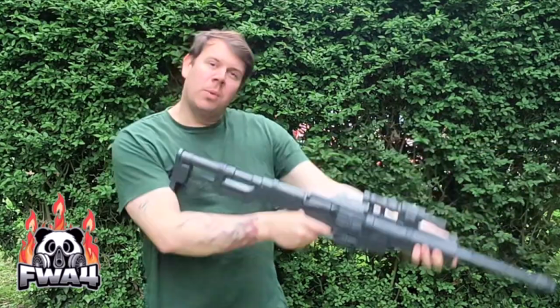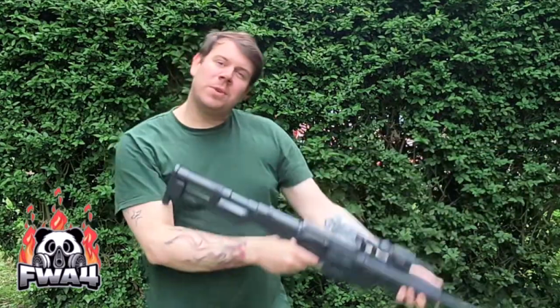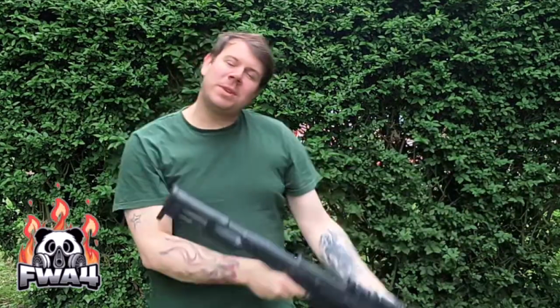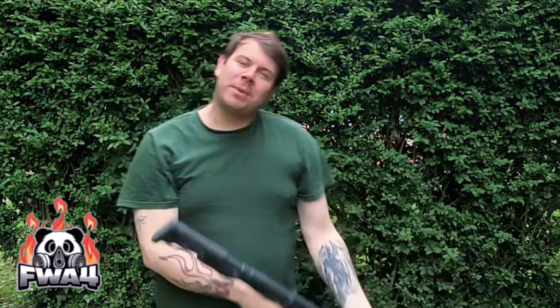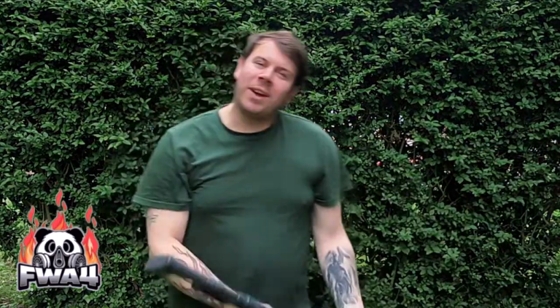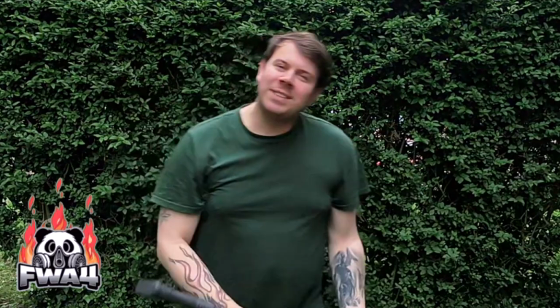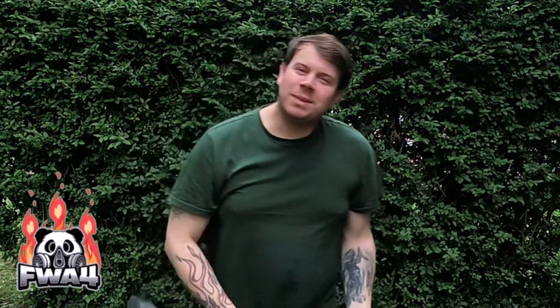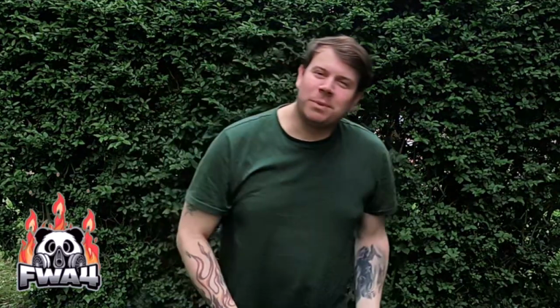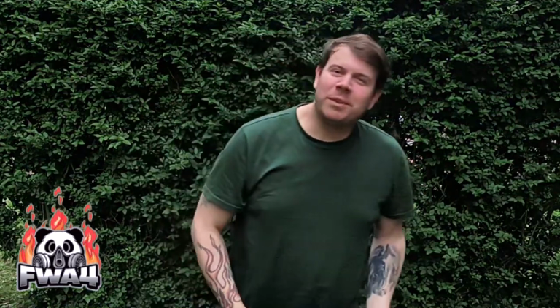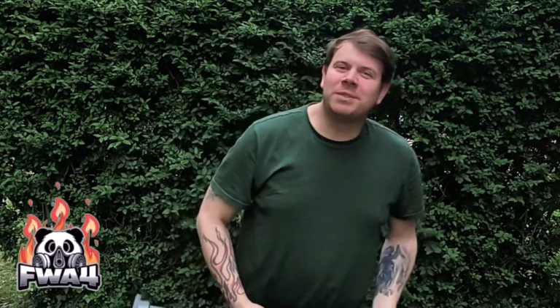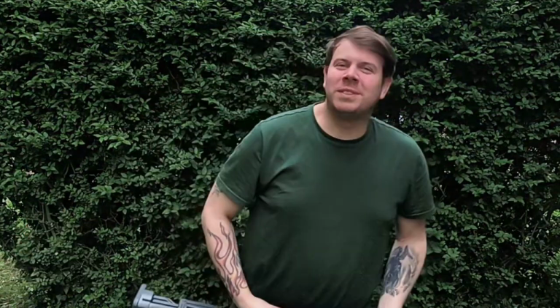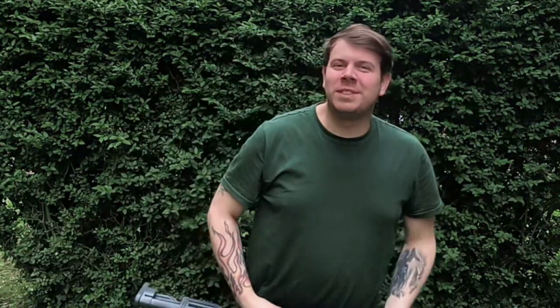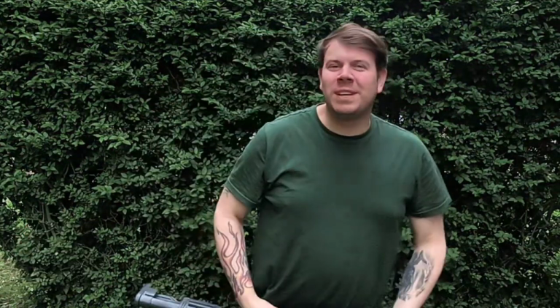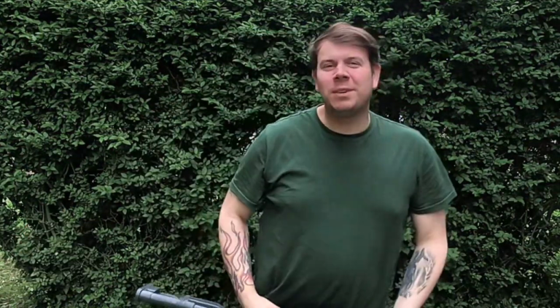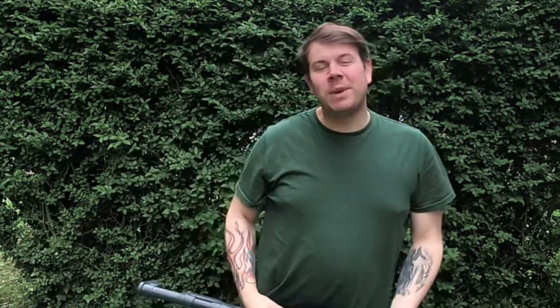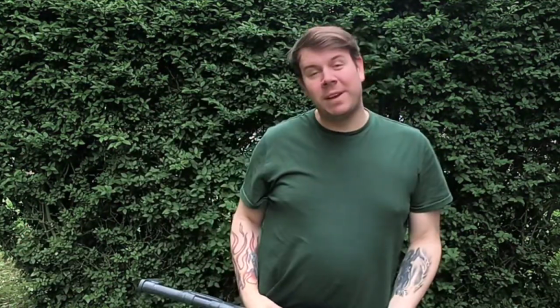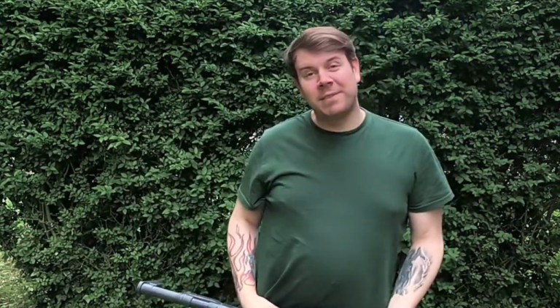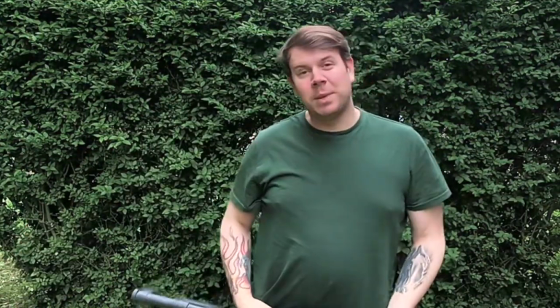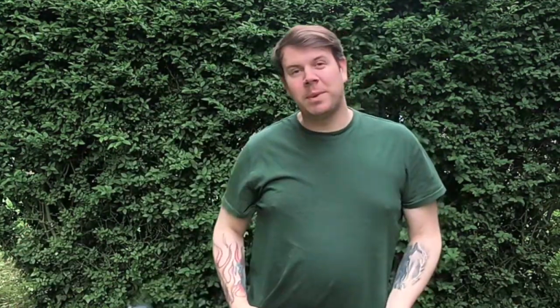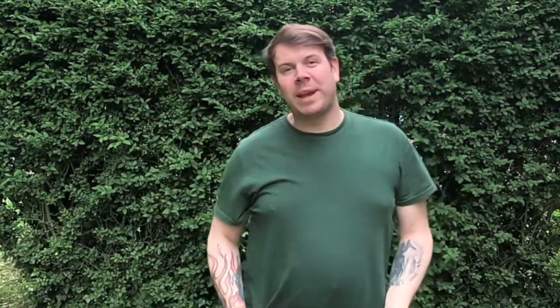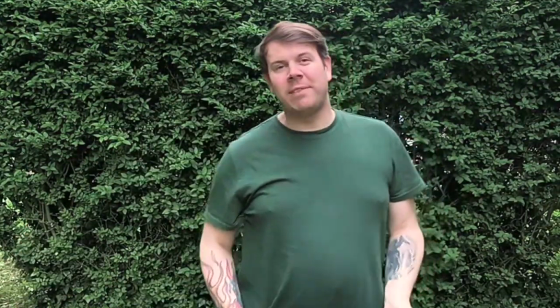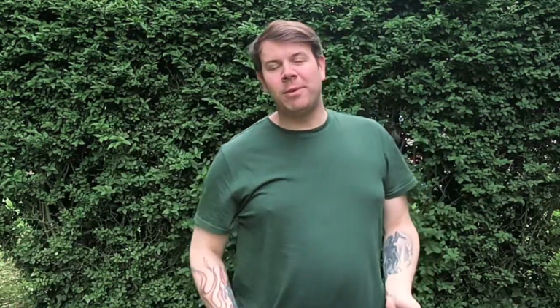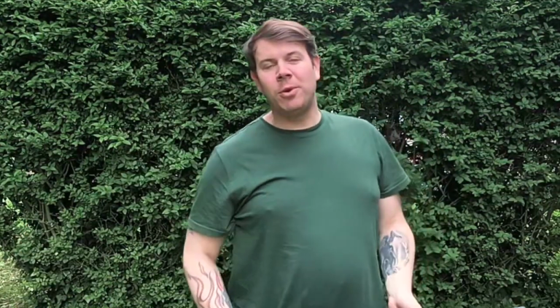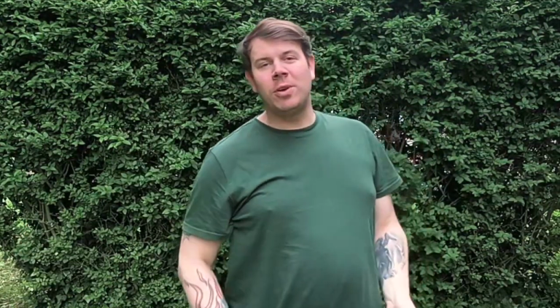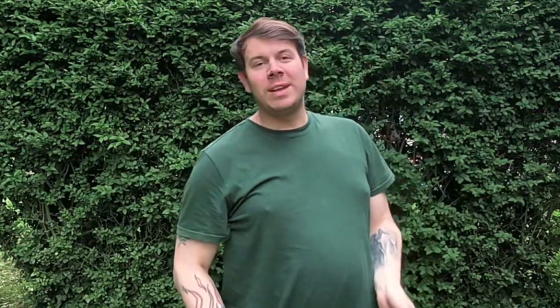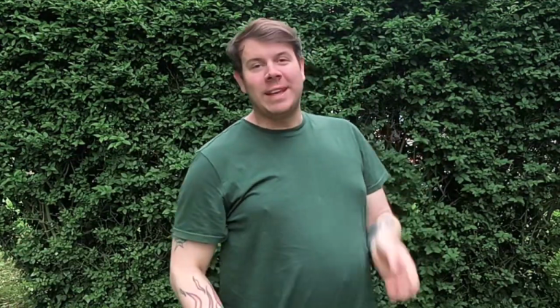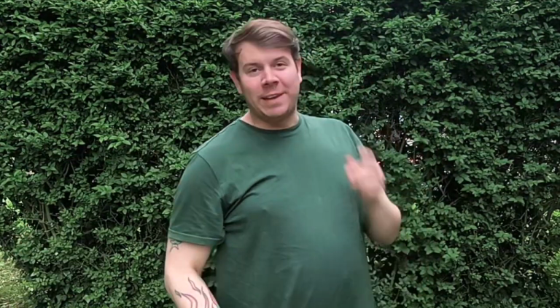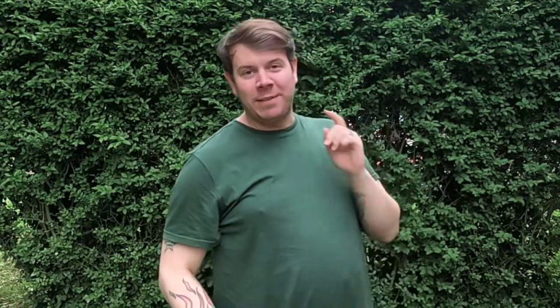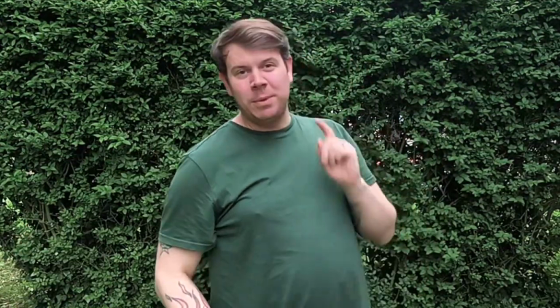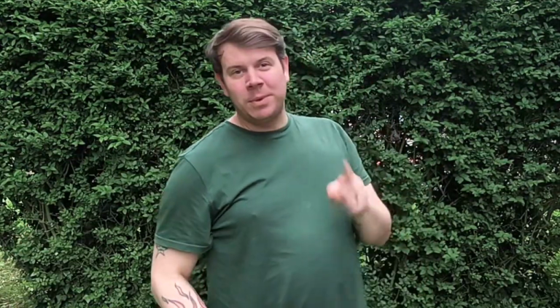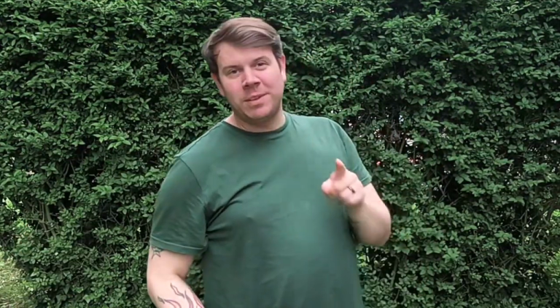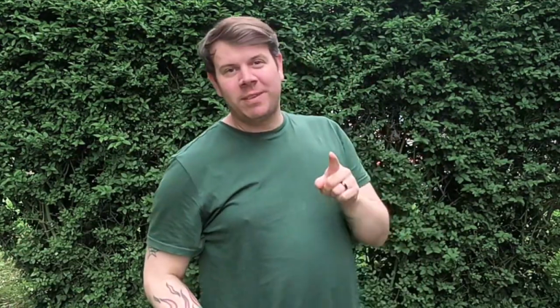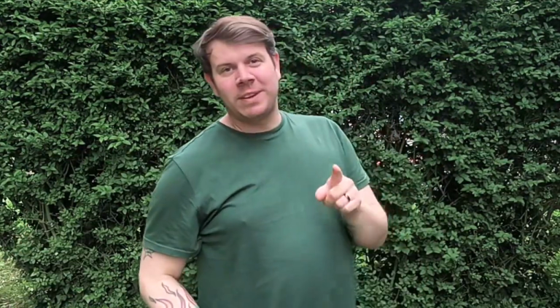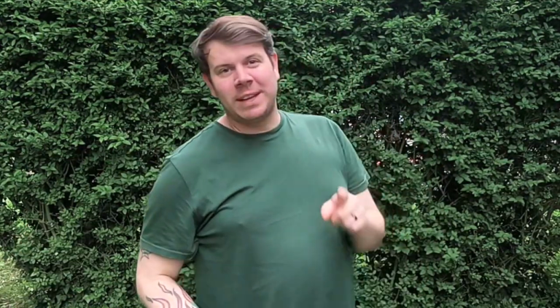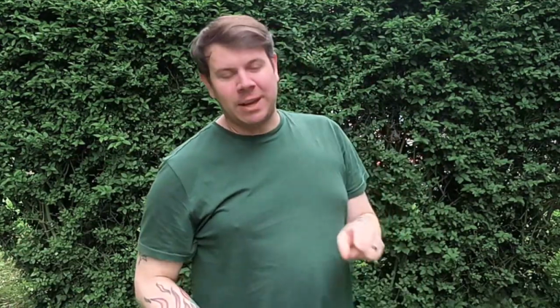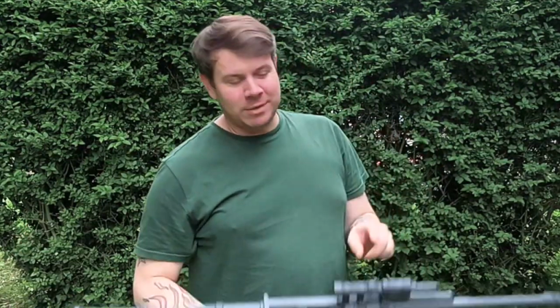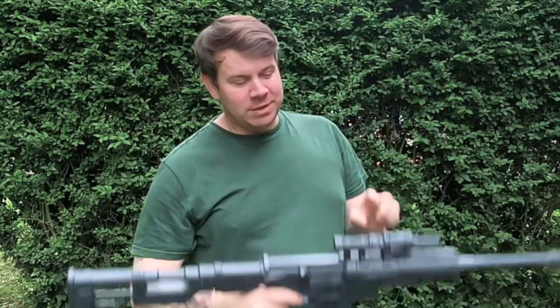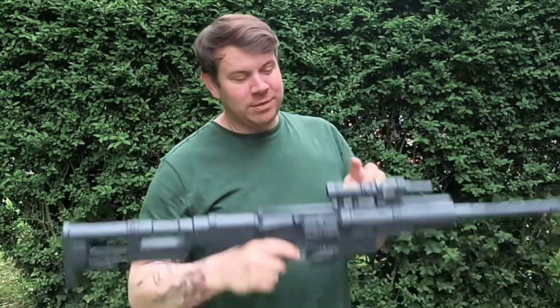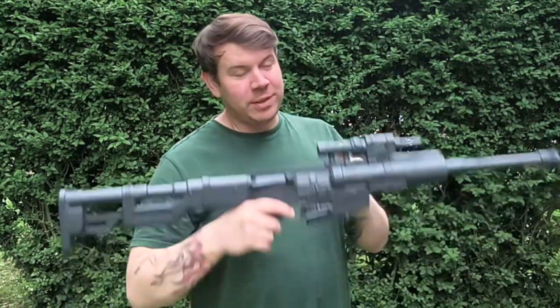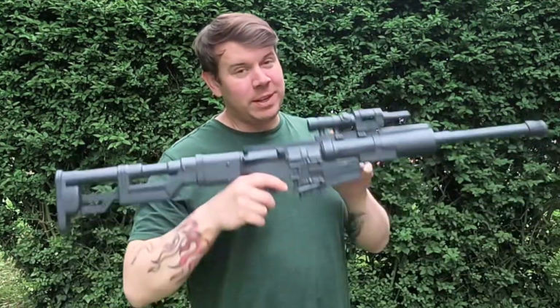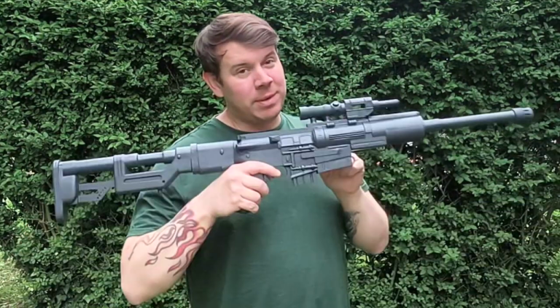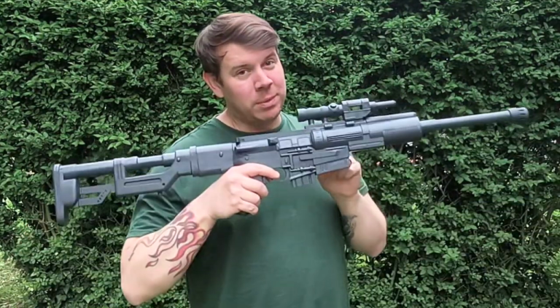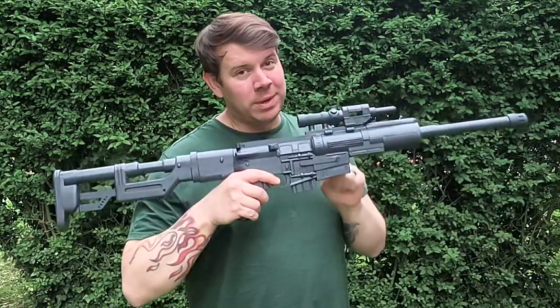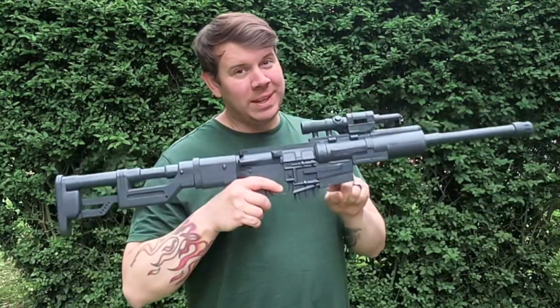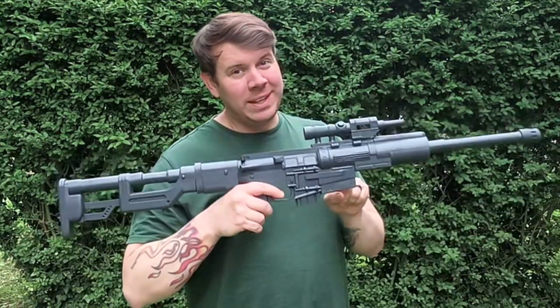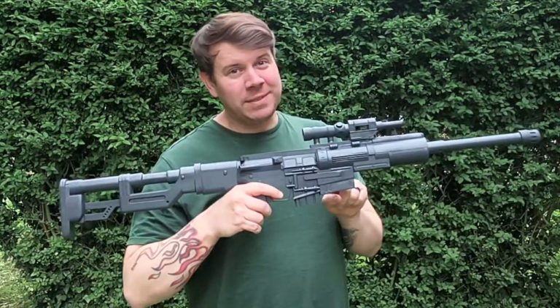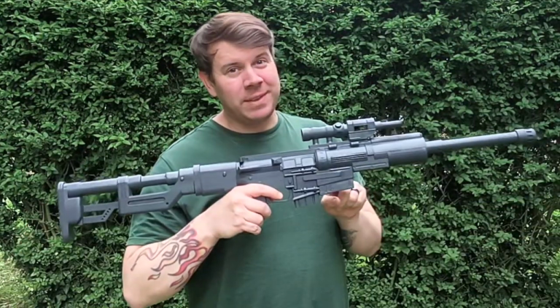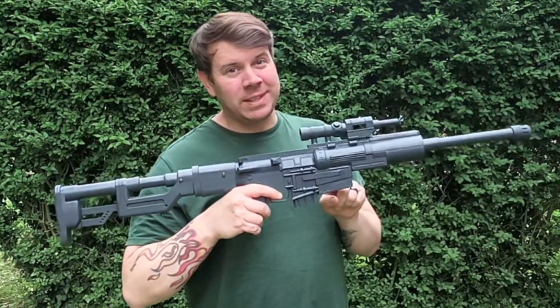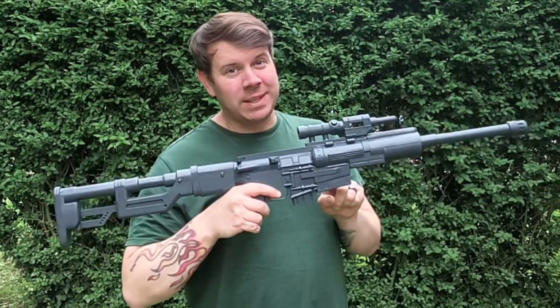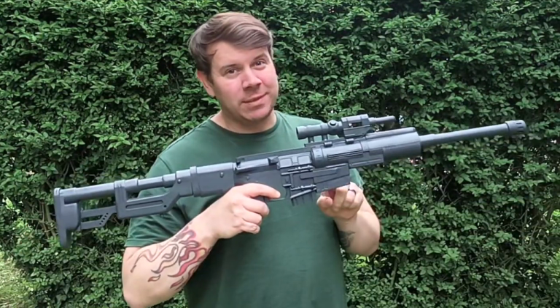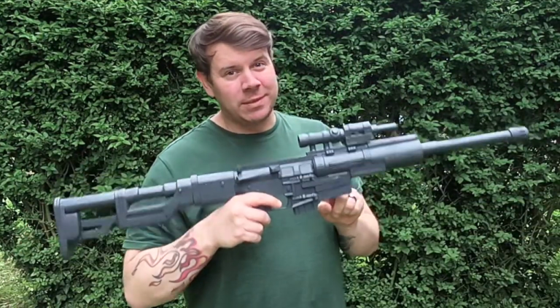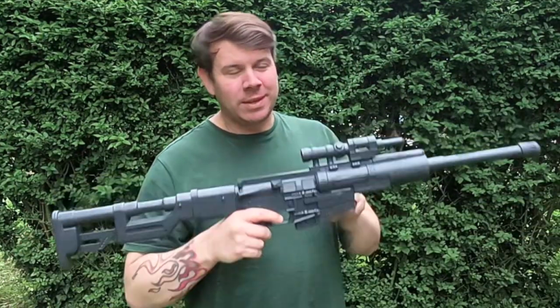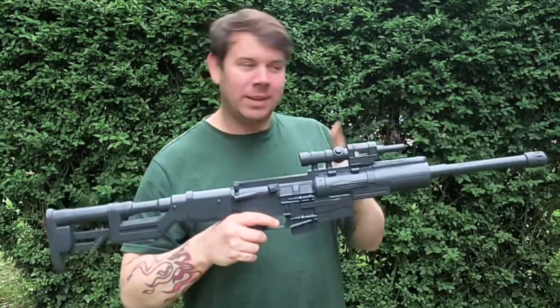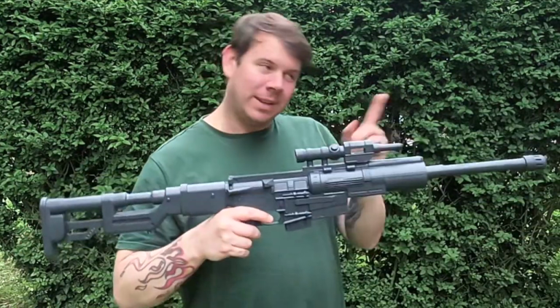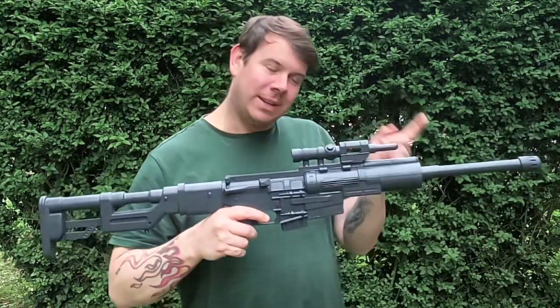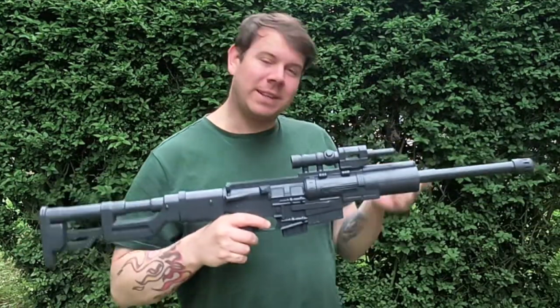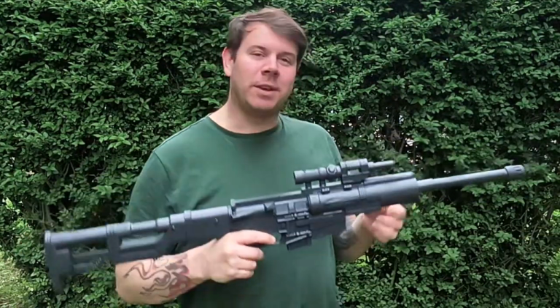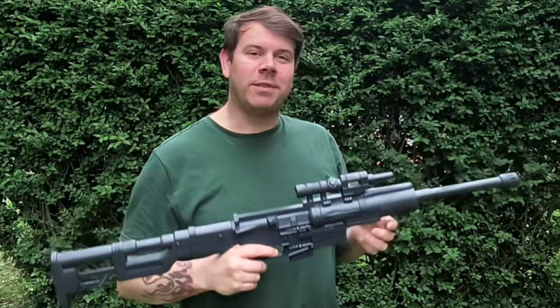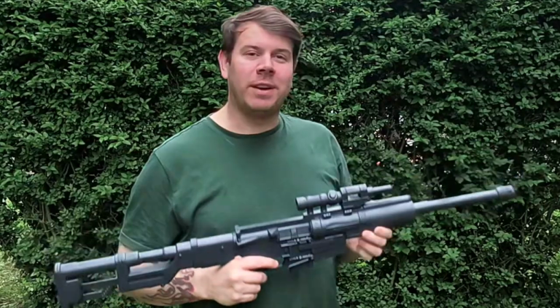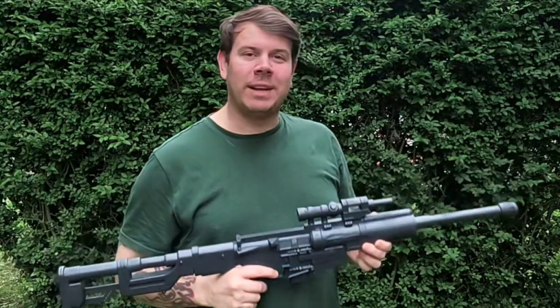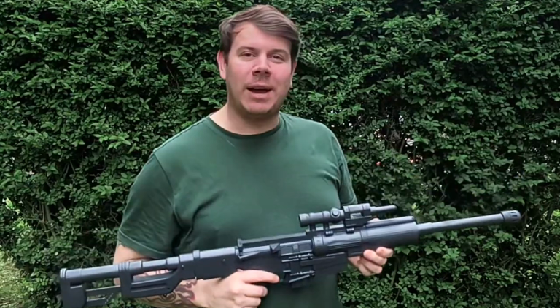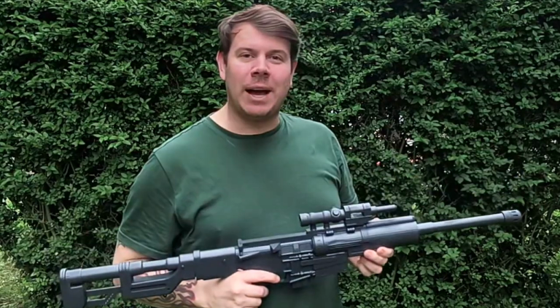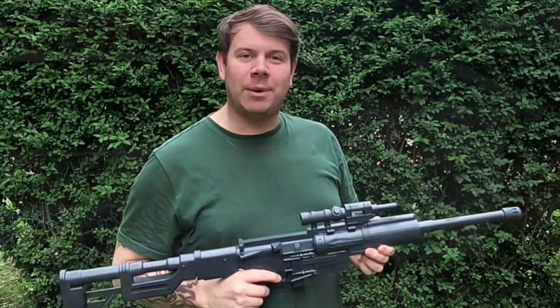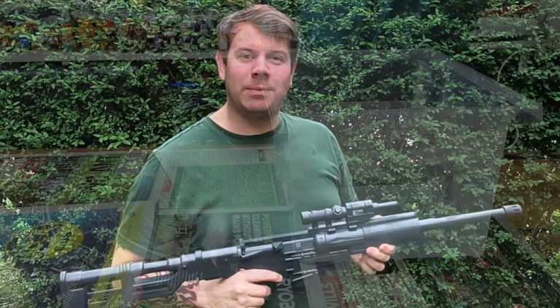What's up guys, welcome to the channel FWA4. If you want to find out how to 3D print one of these for yourself, let's go find out how.